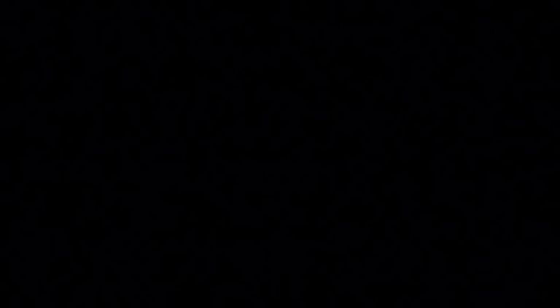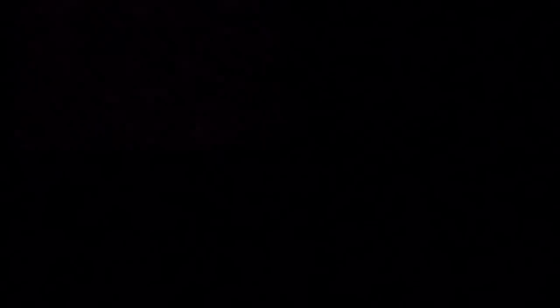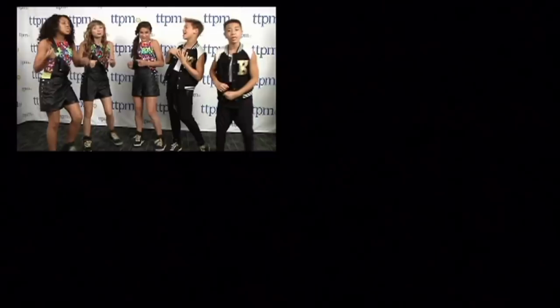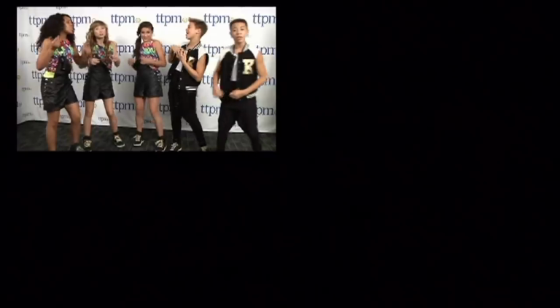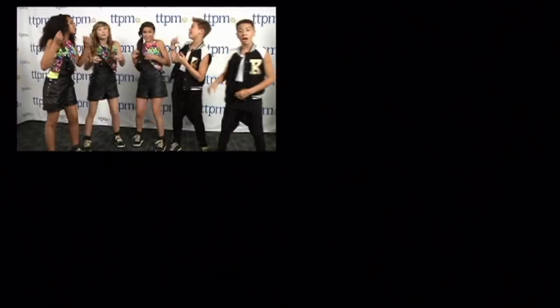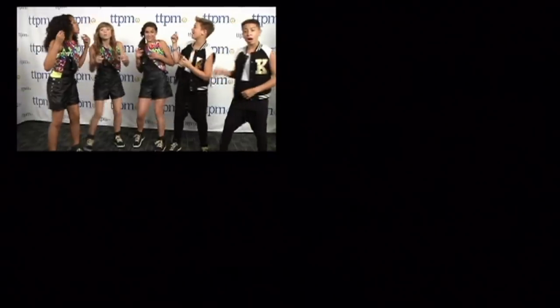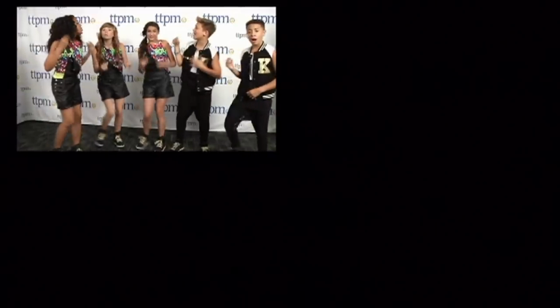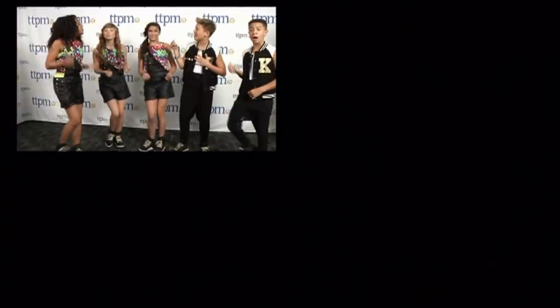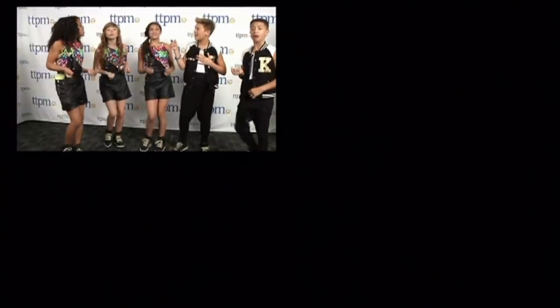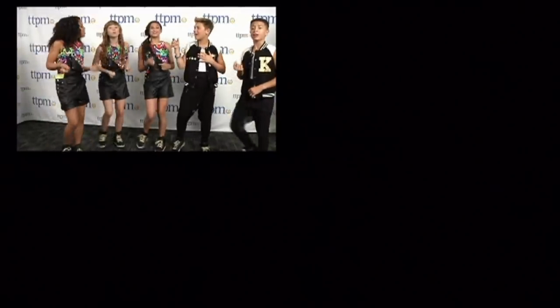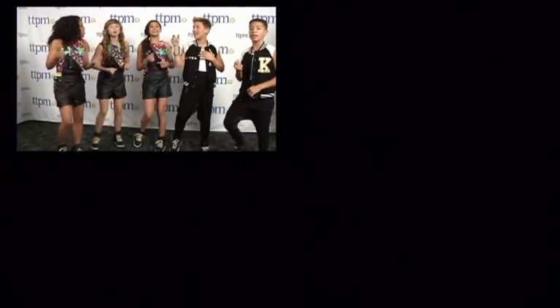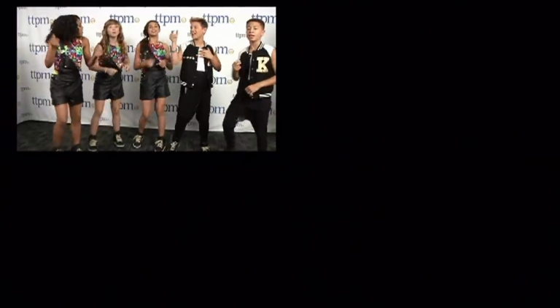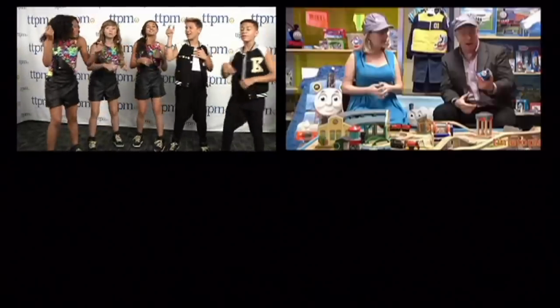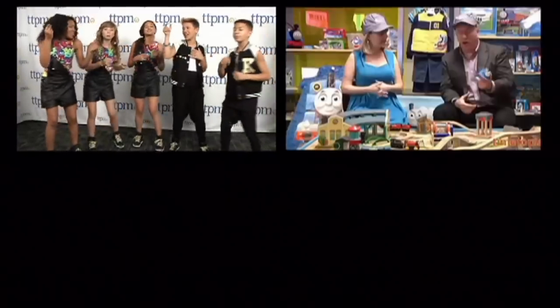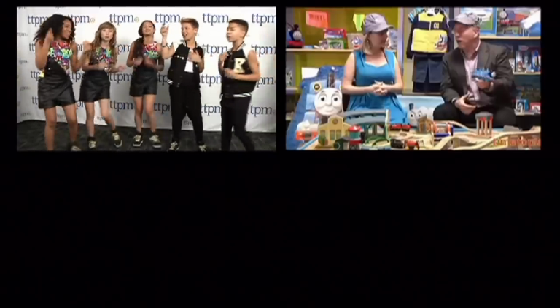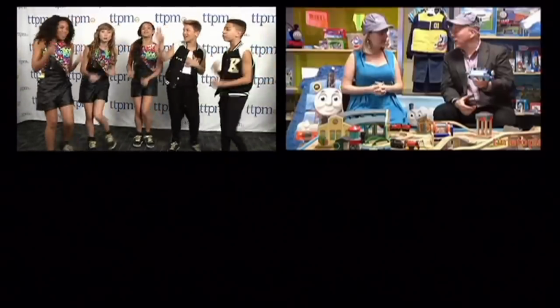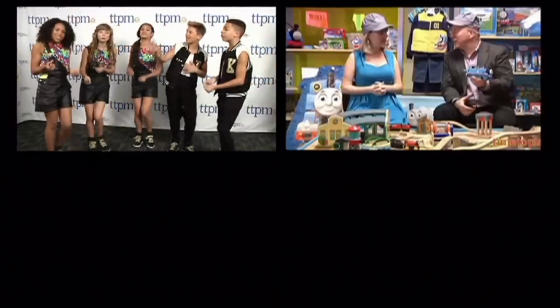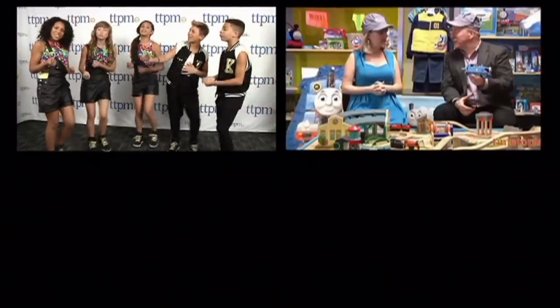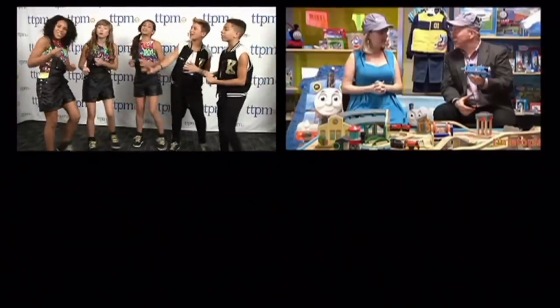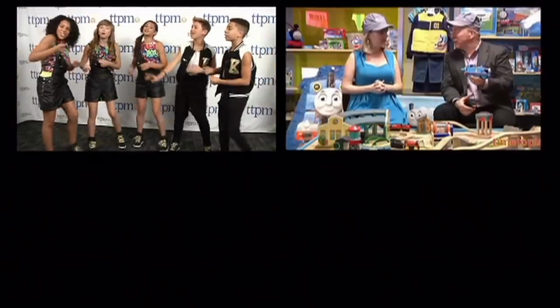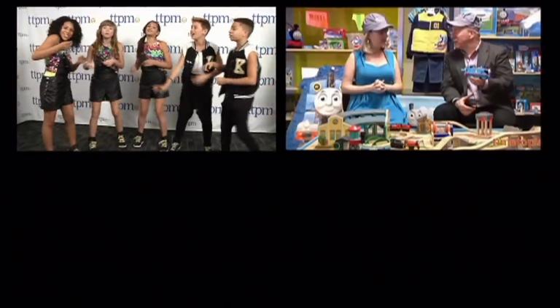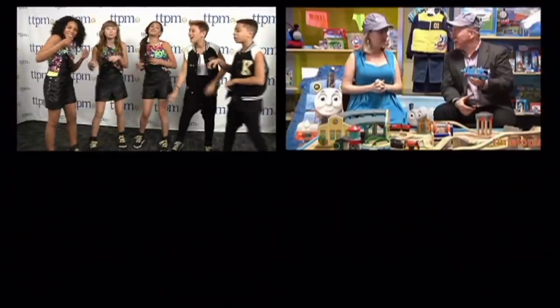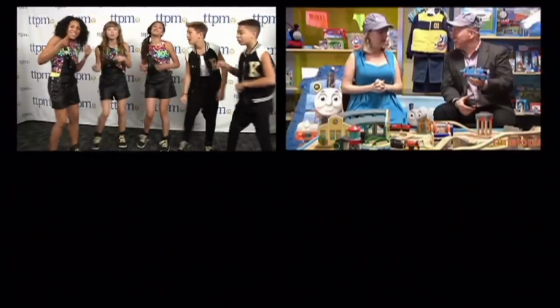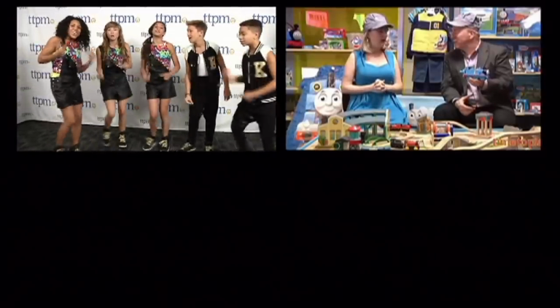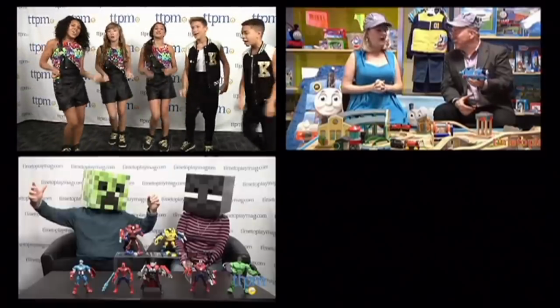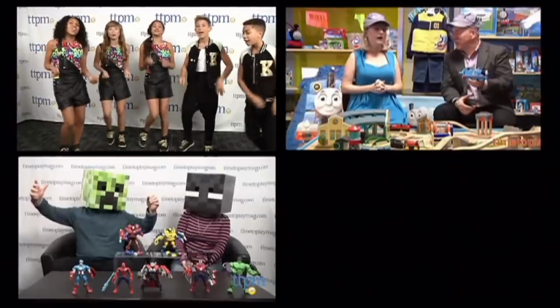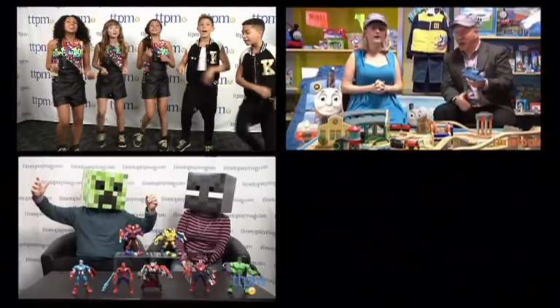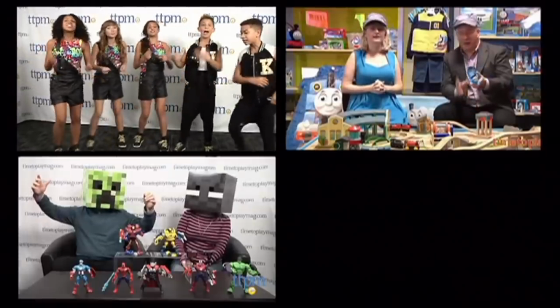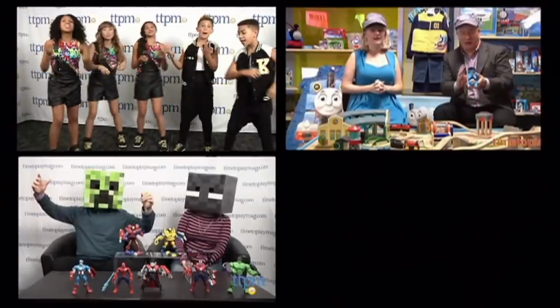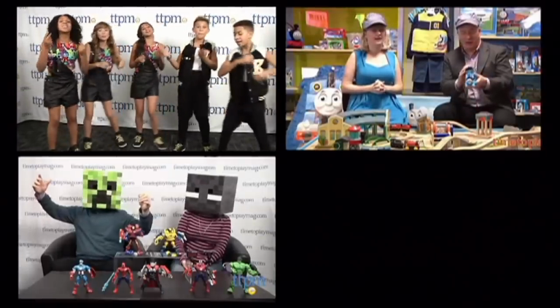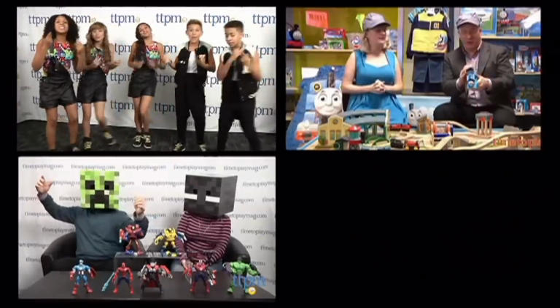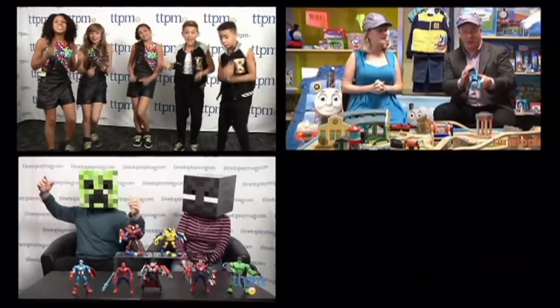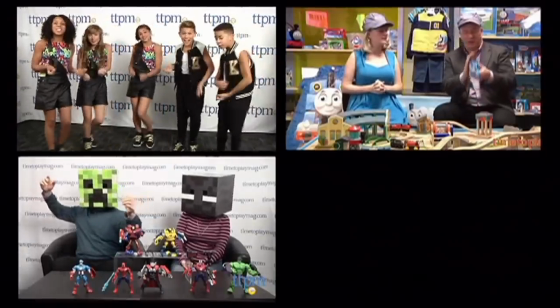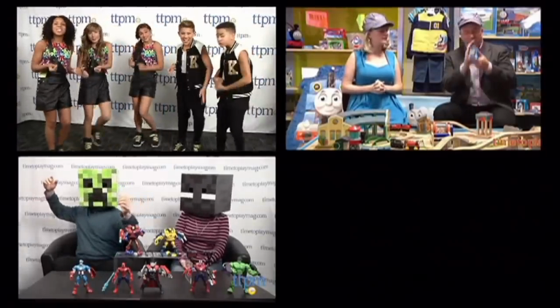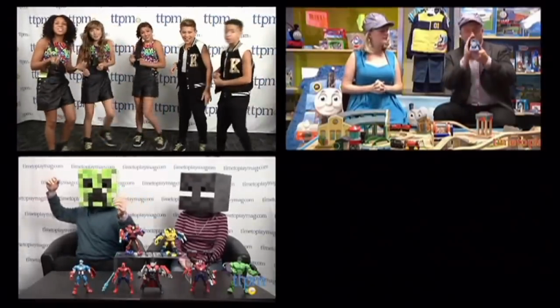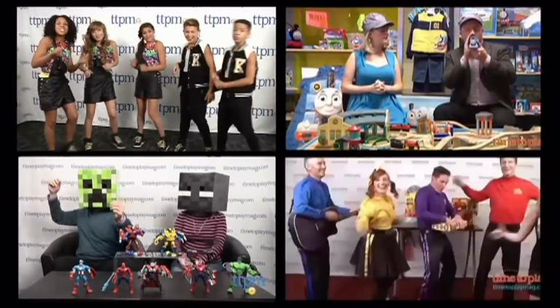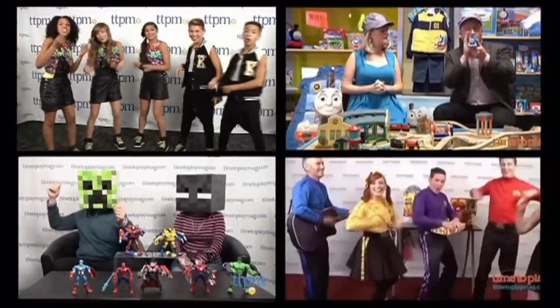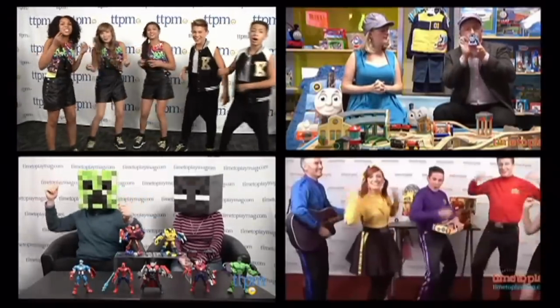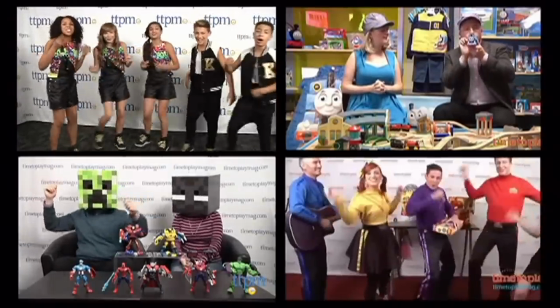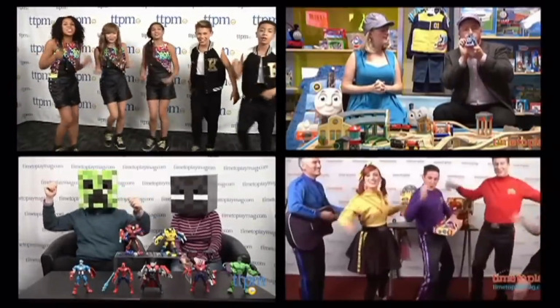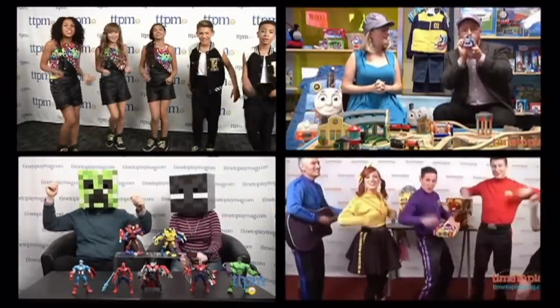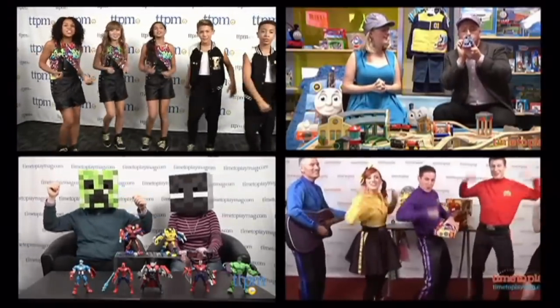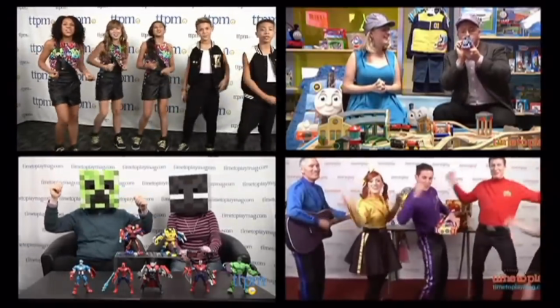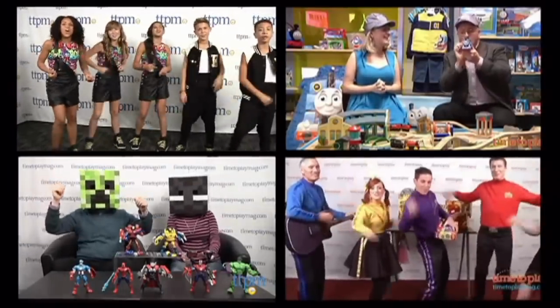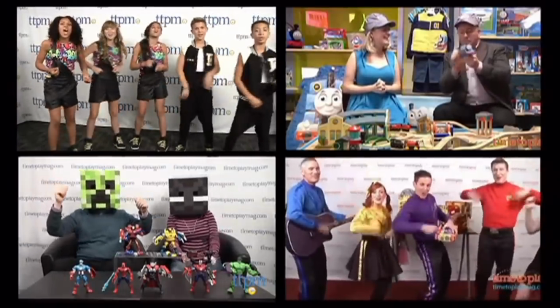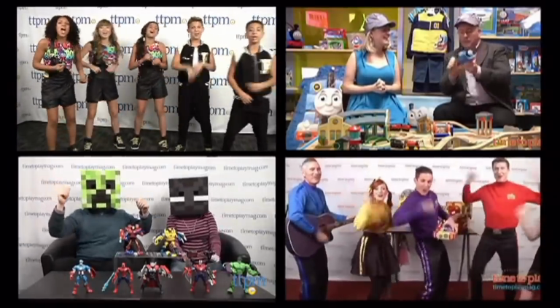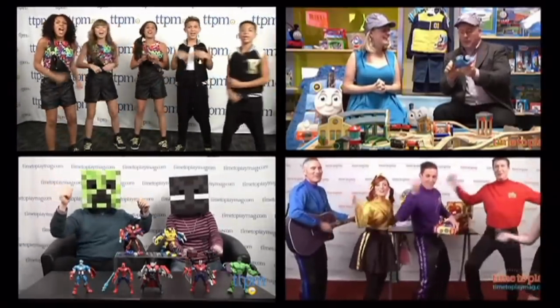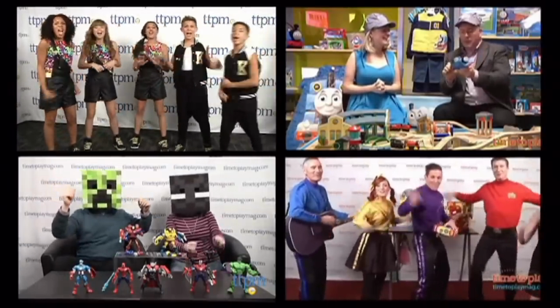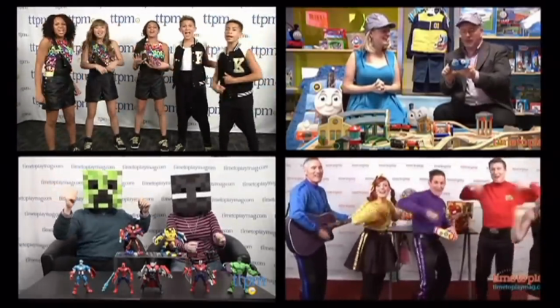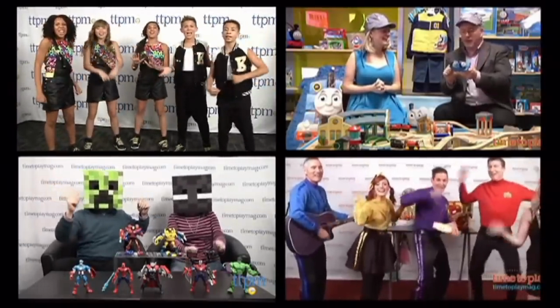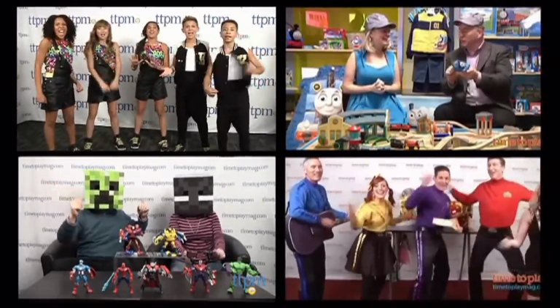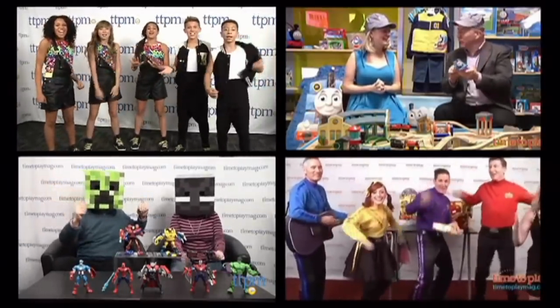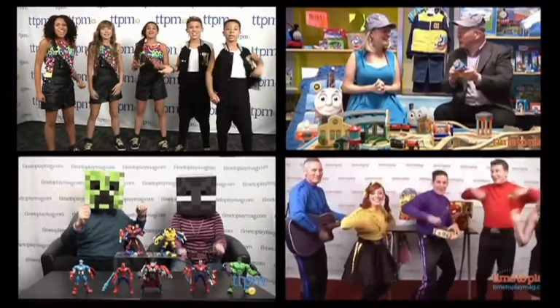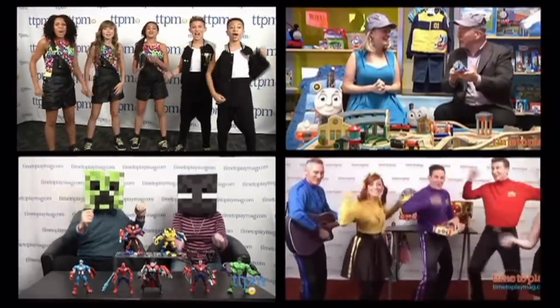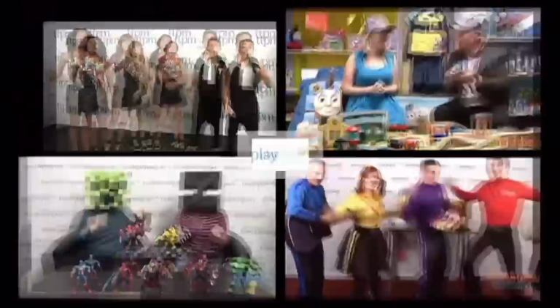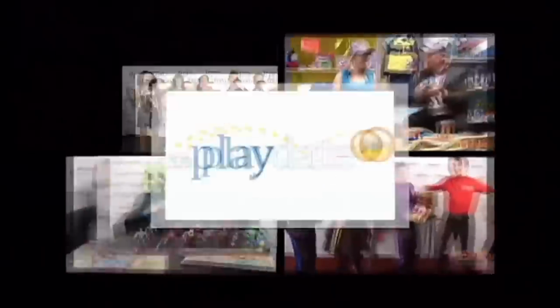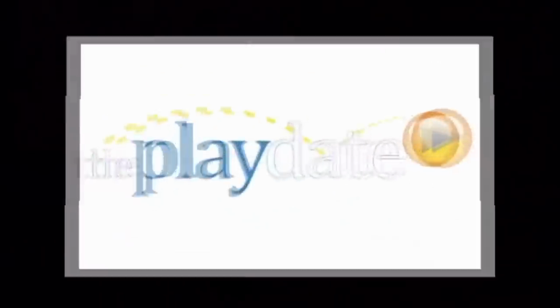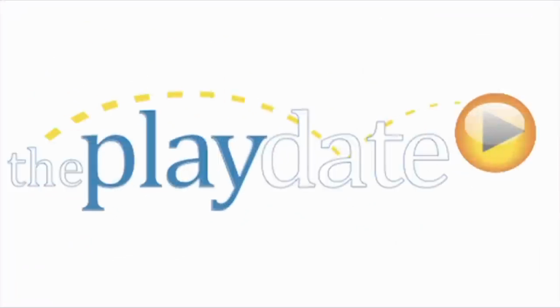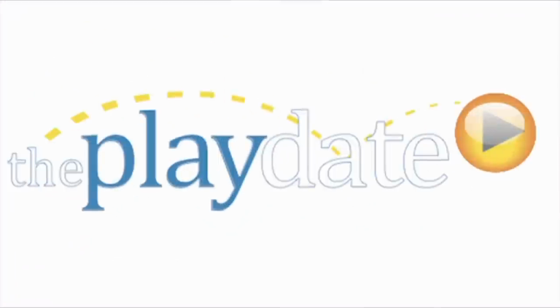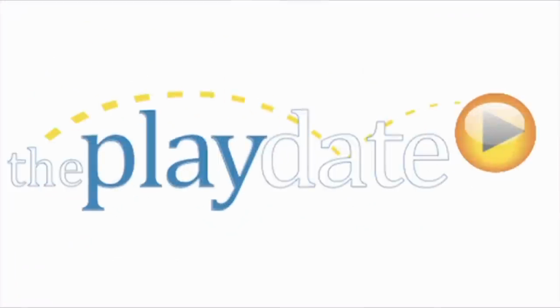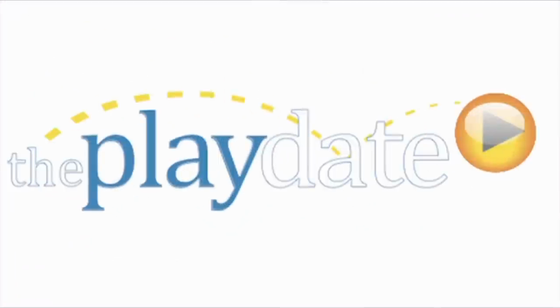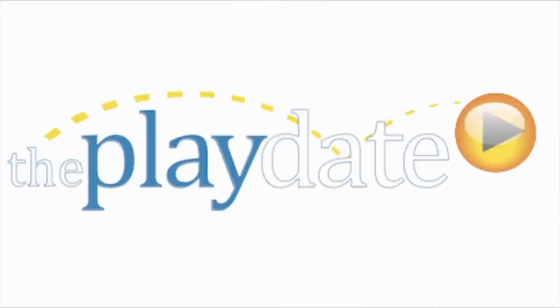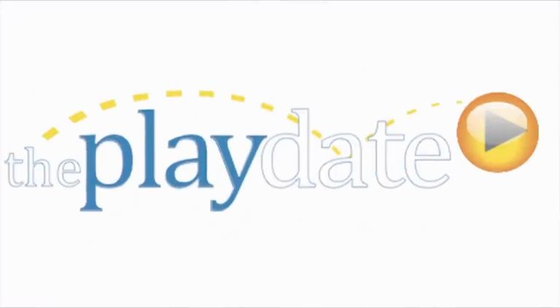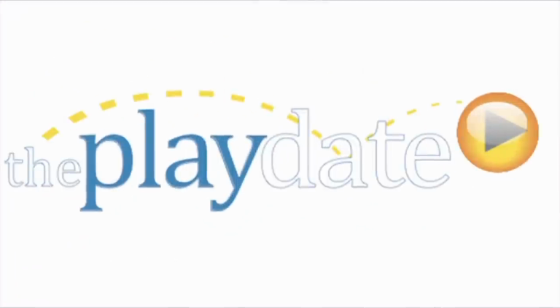It's time to play, have some fun today. It's time to play, it's the Playdate.